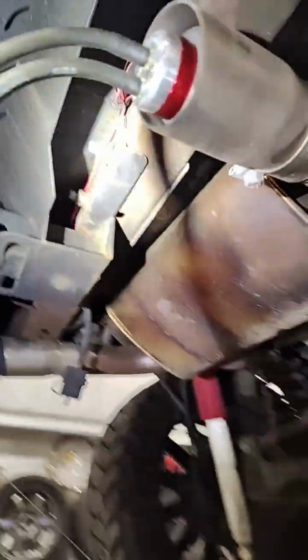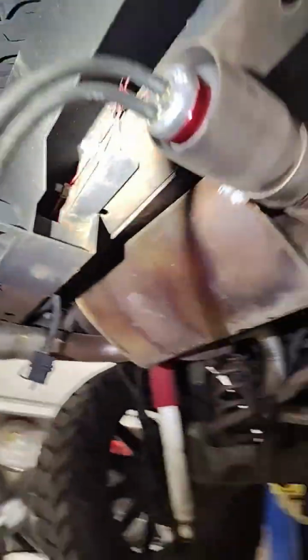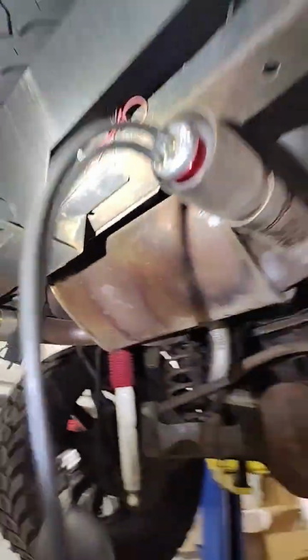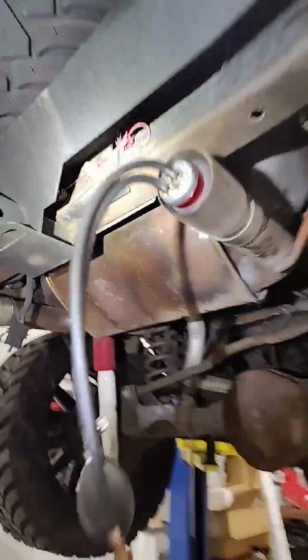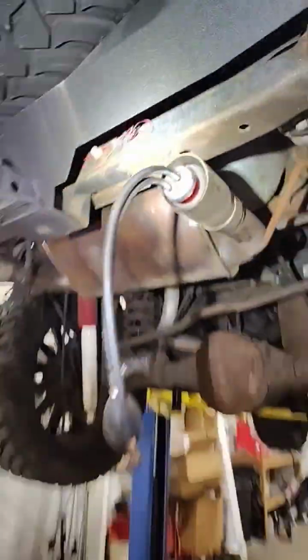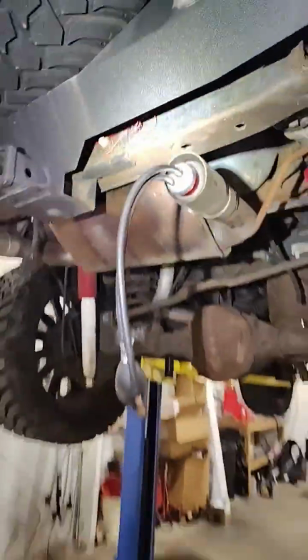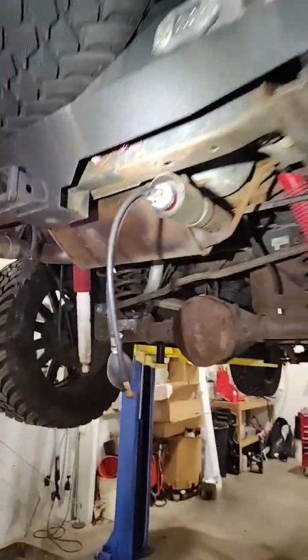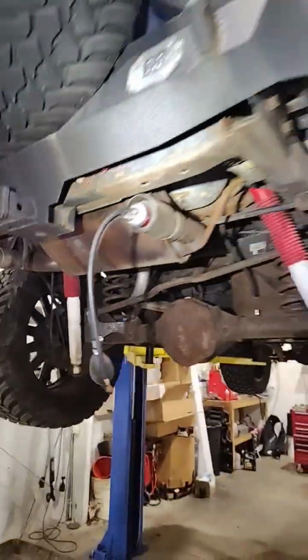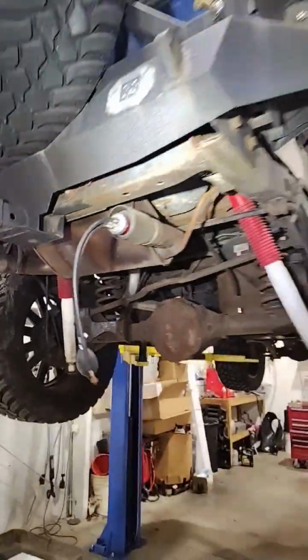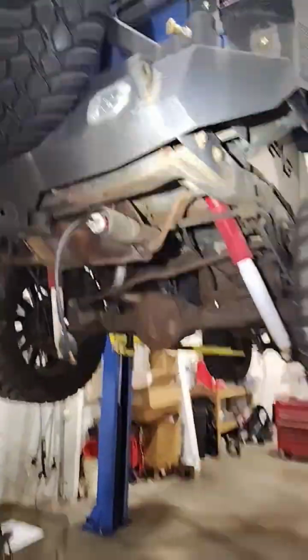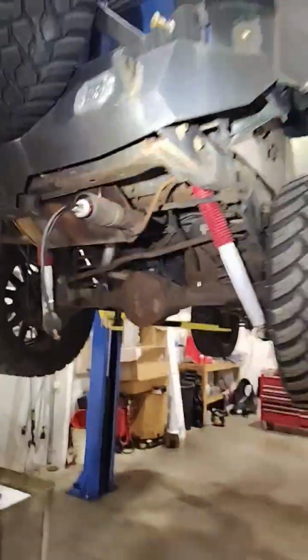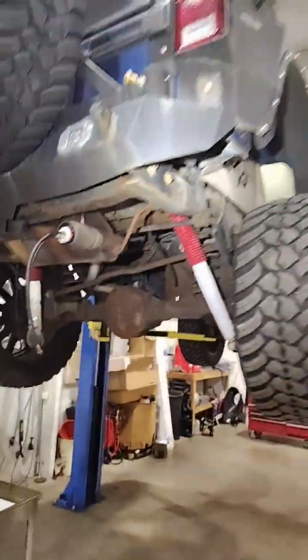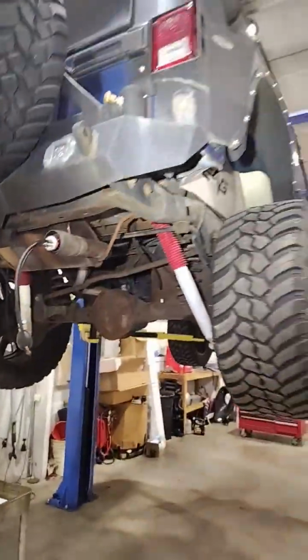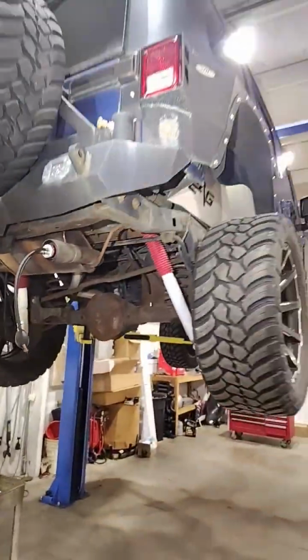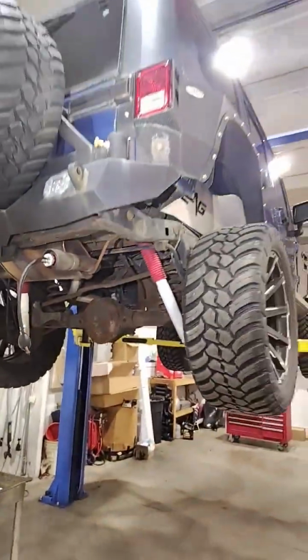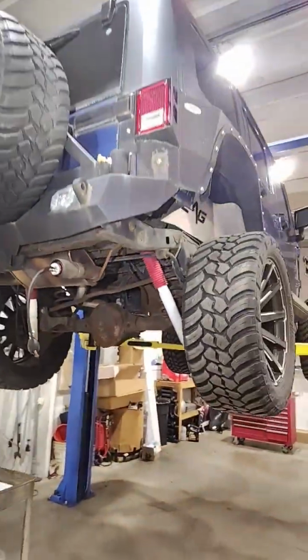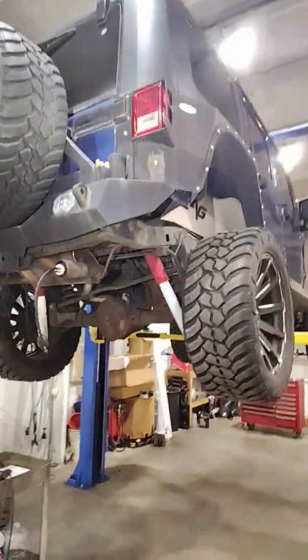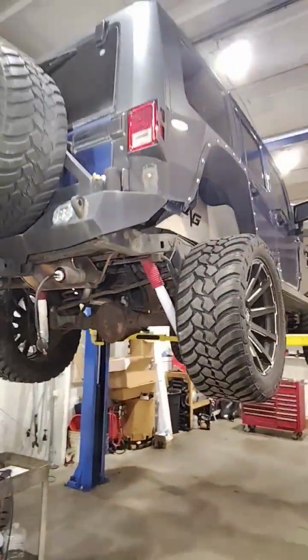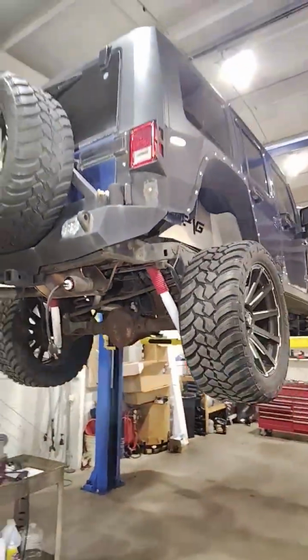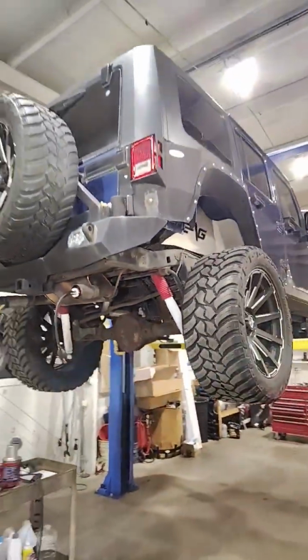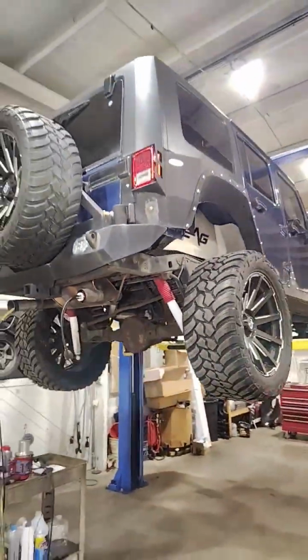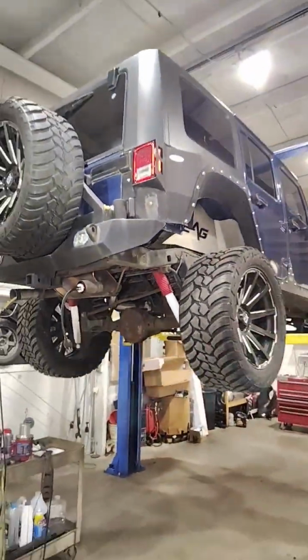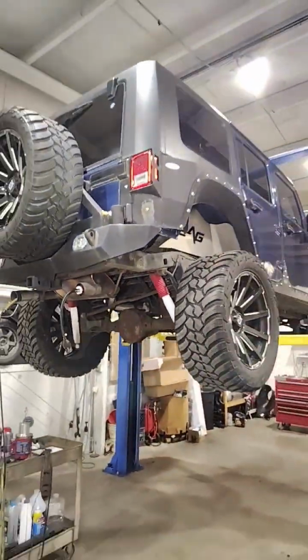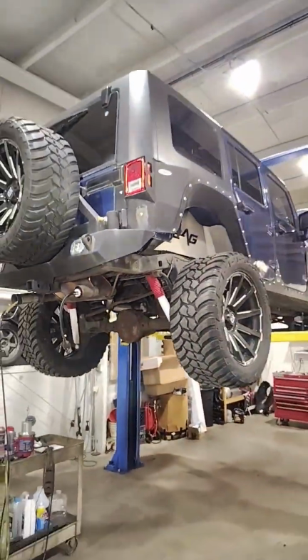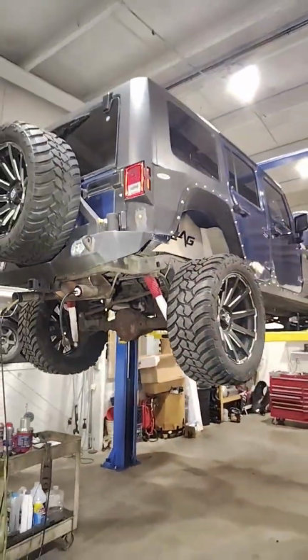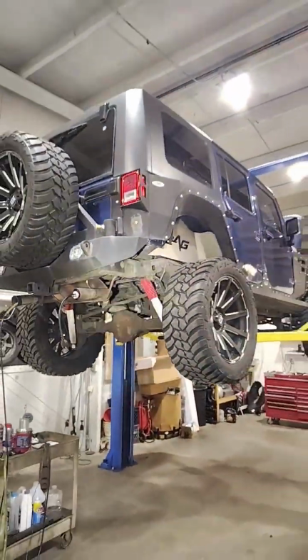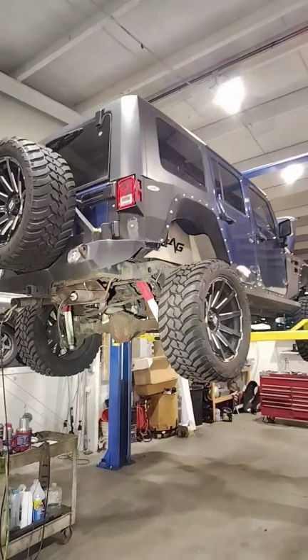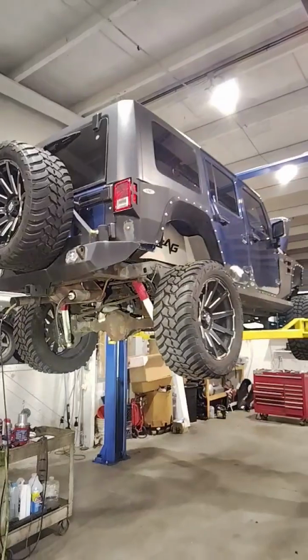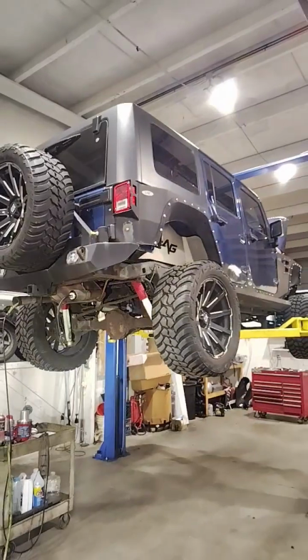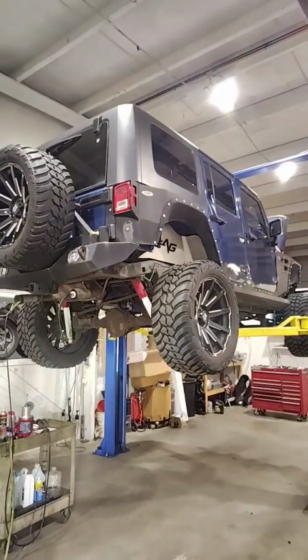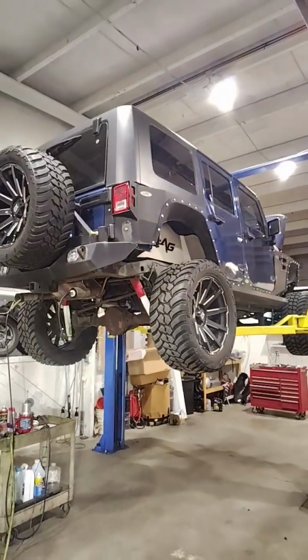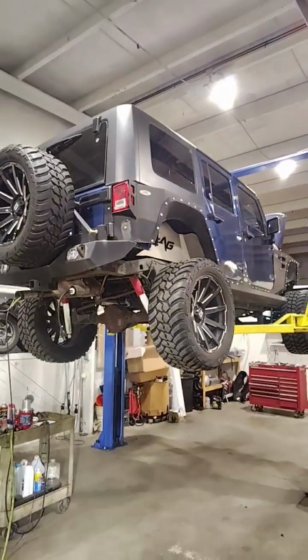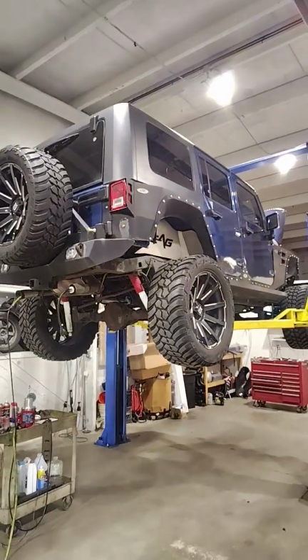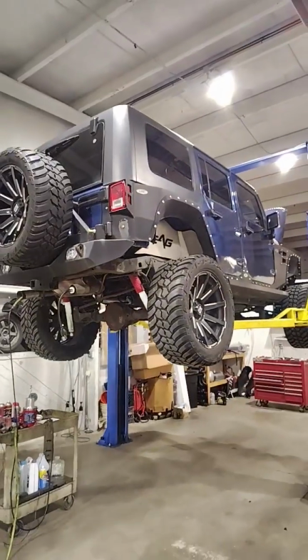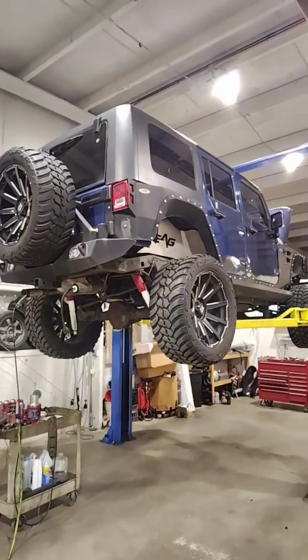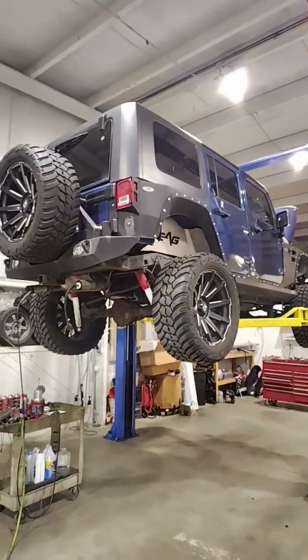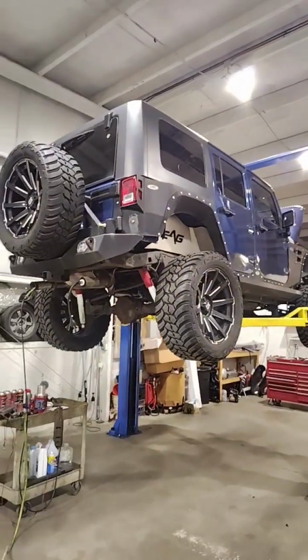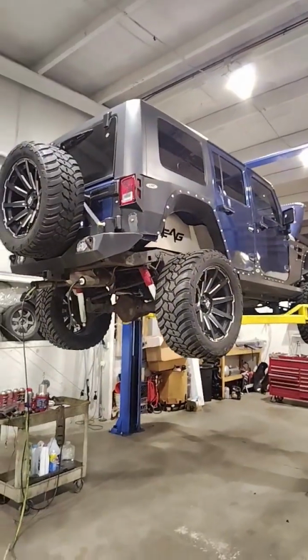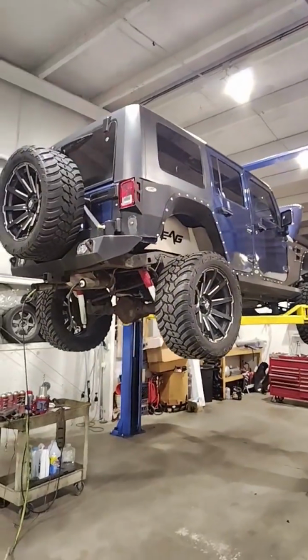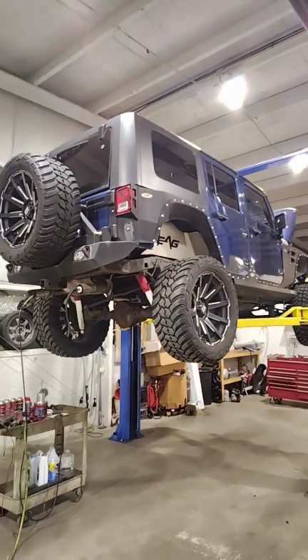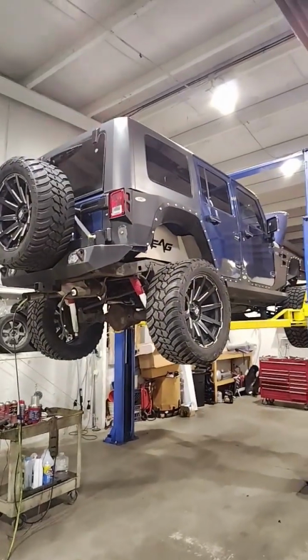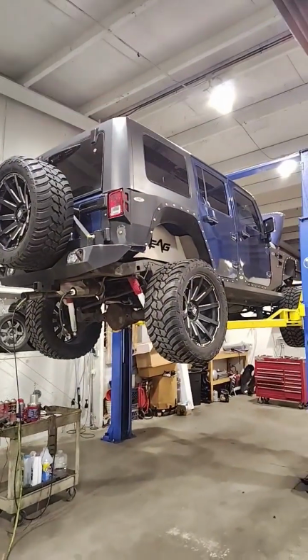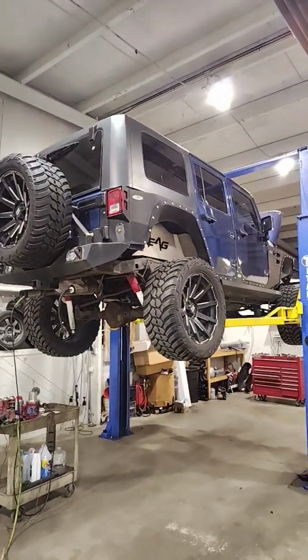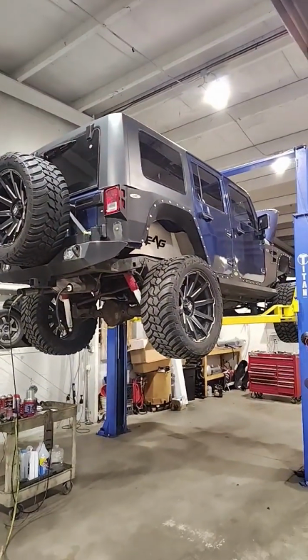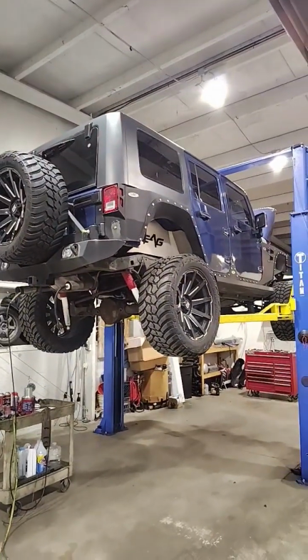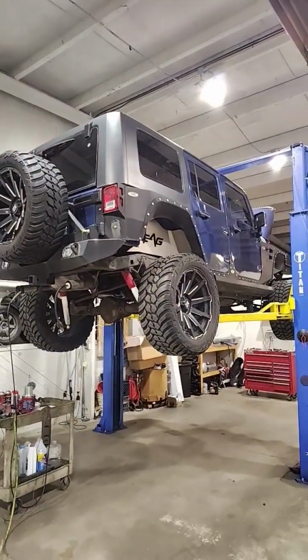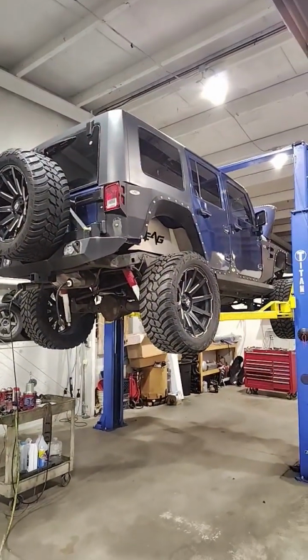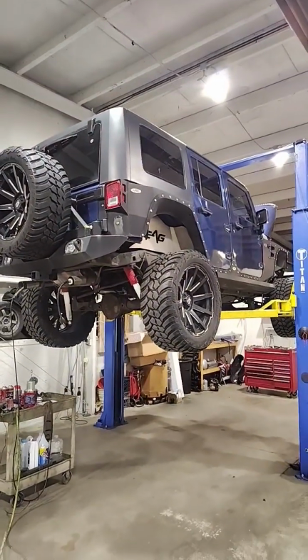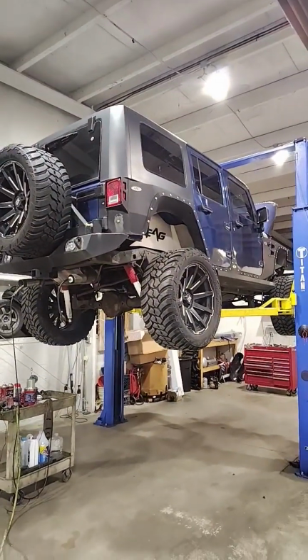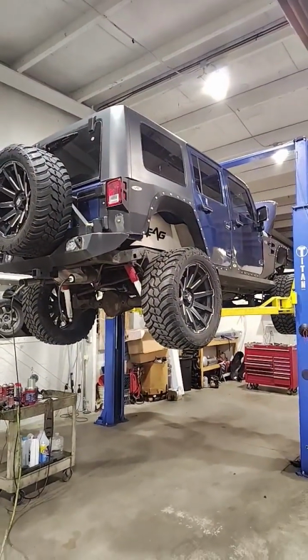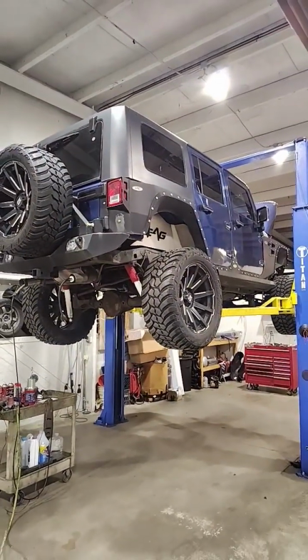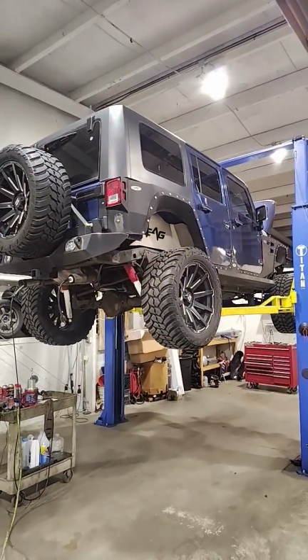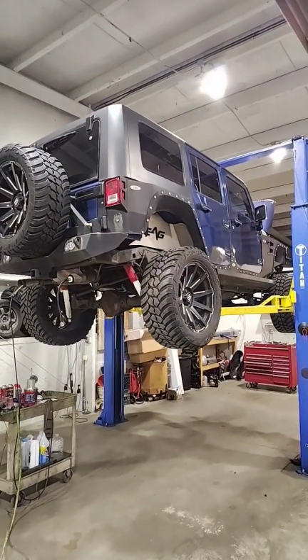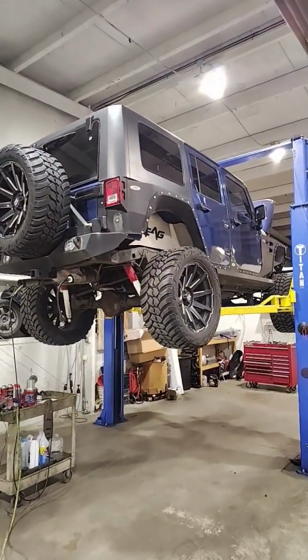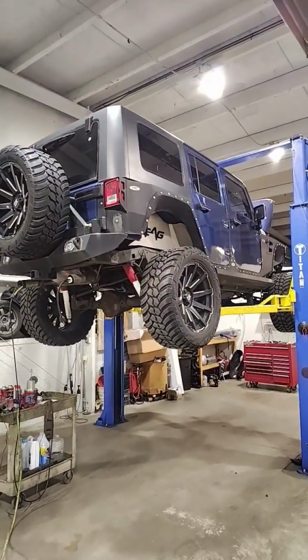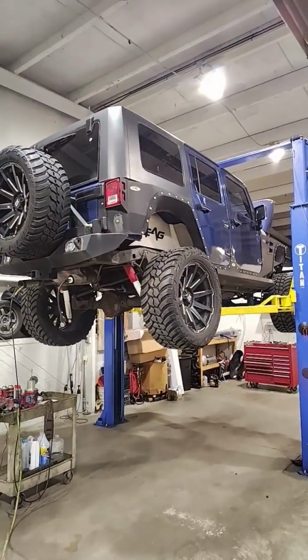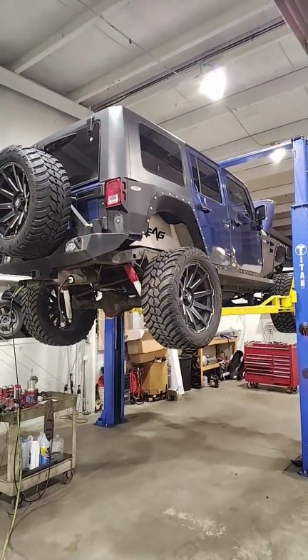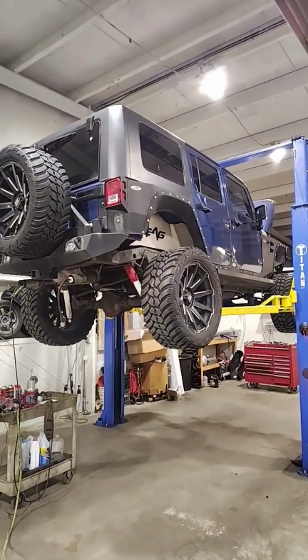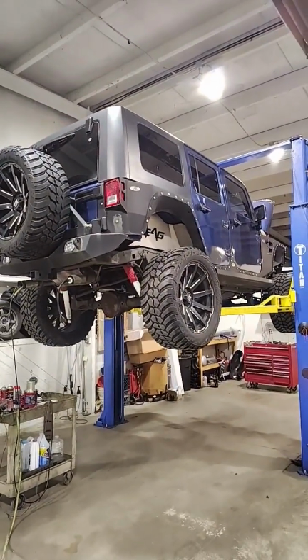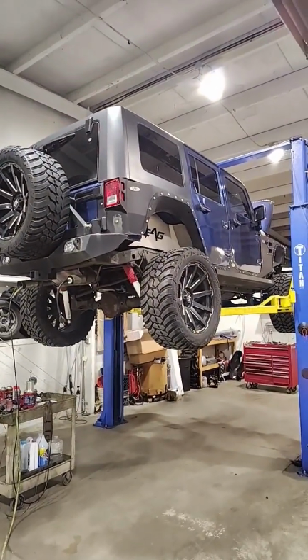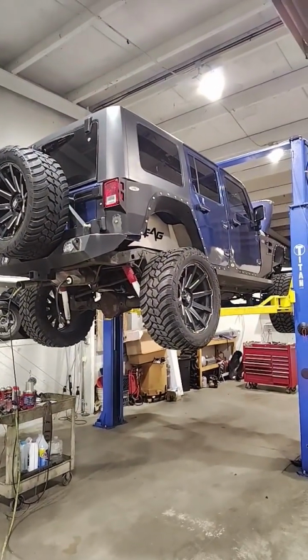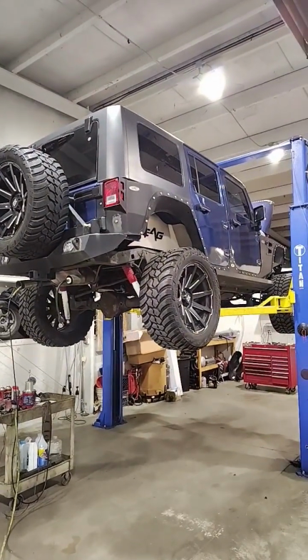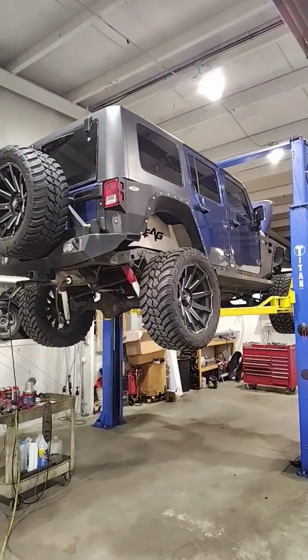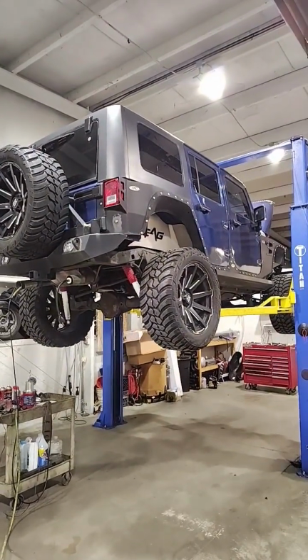So this is one way to set up your vehicle to check for exhaust leaks, in case you're wondering how to test for them.